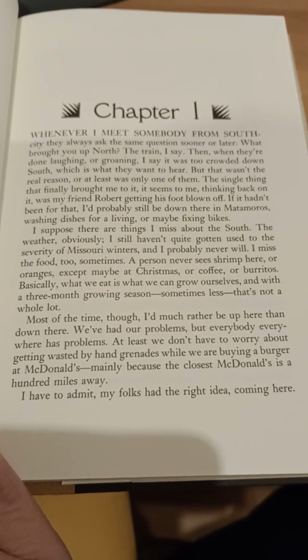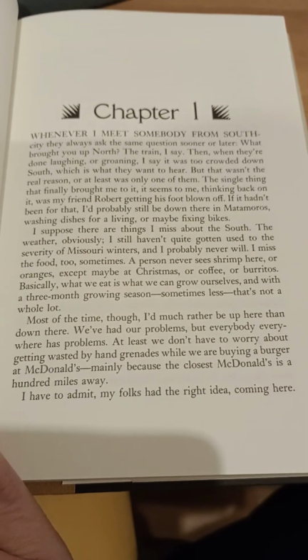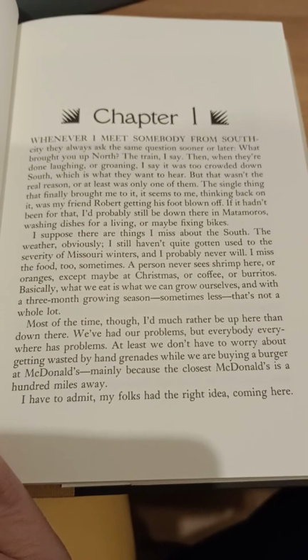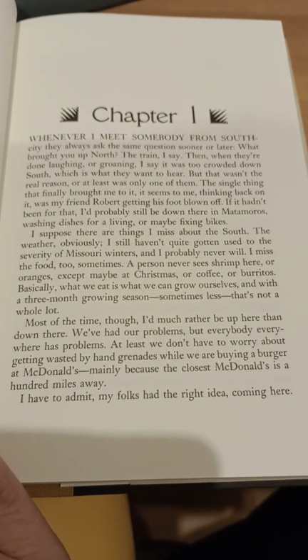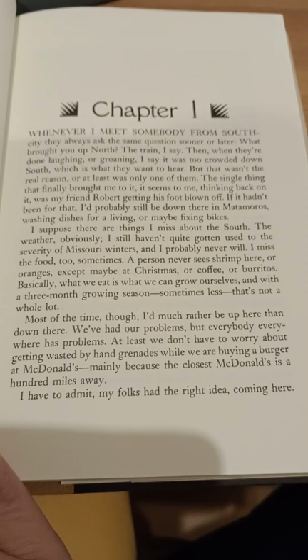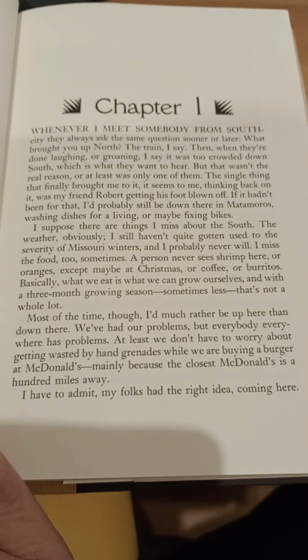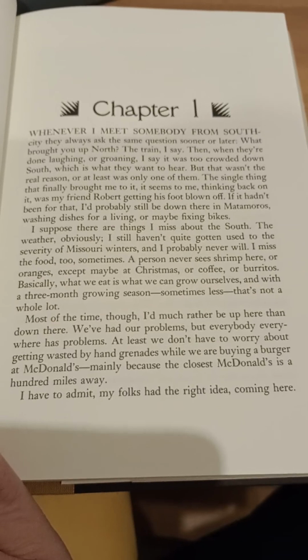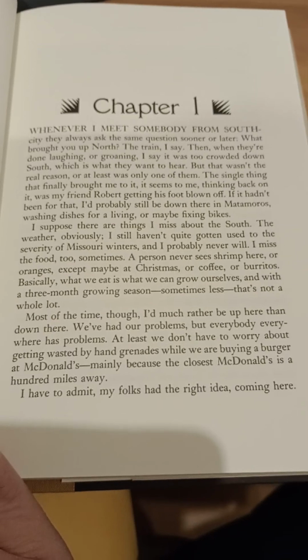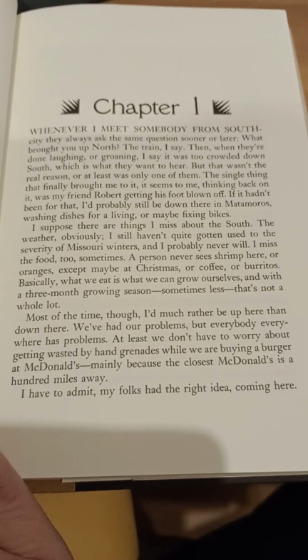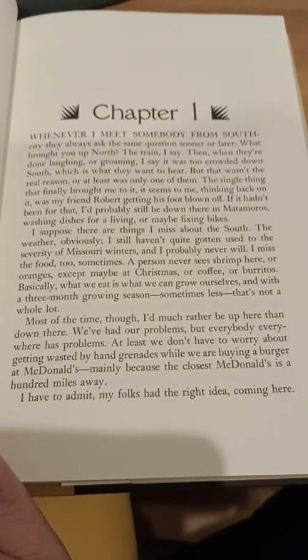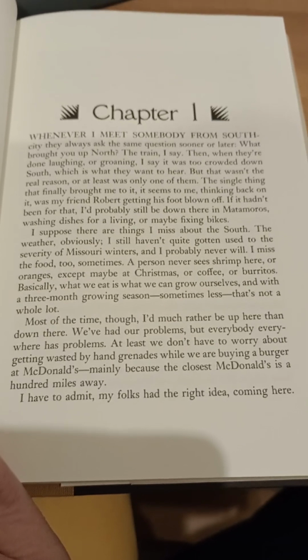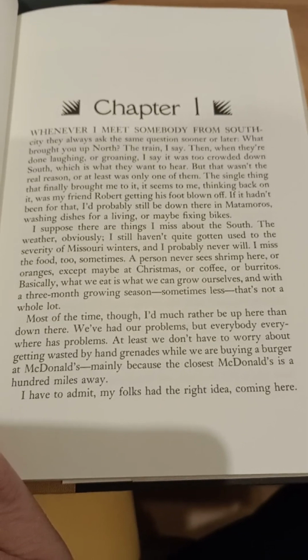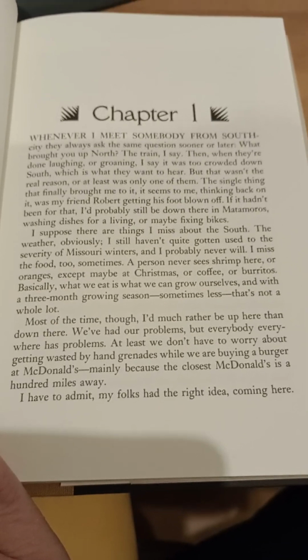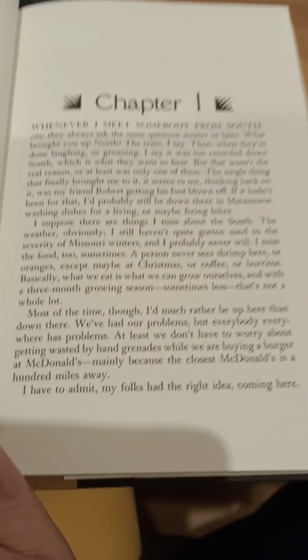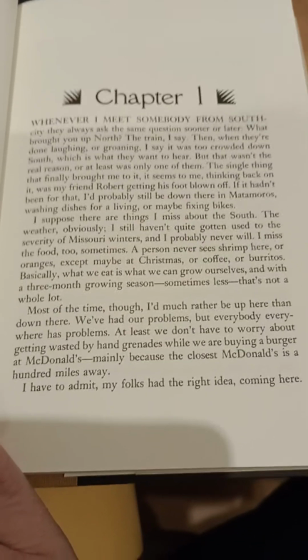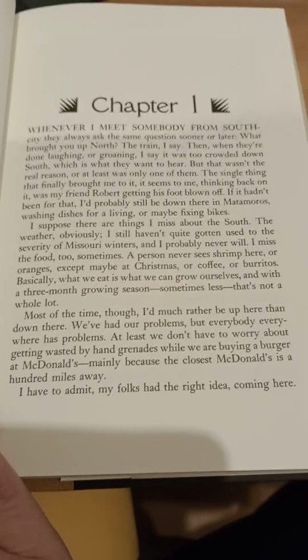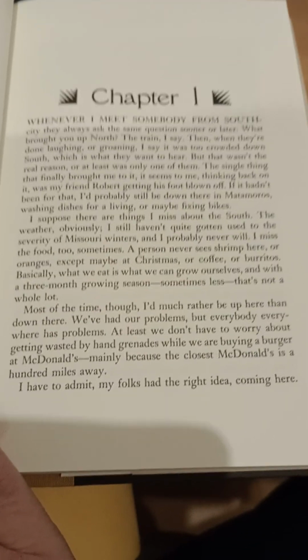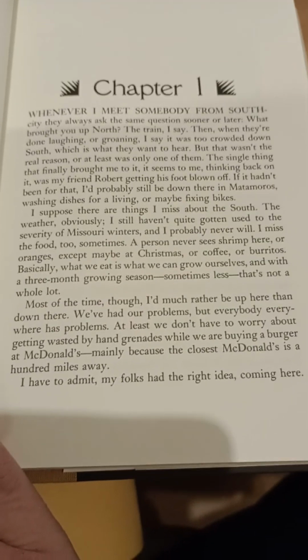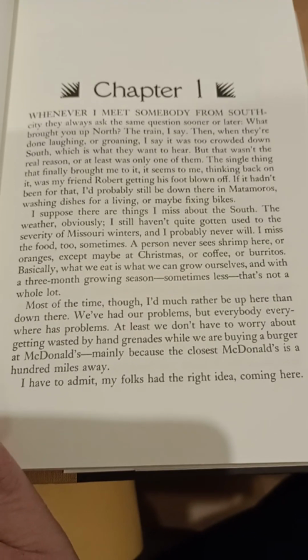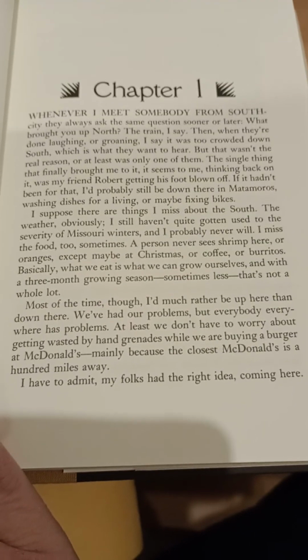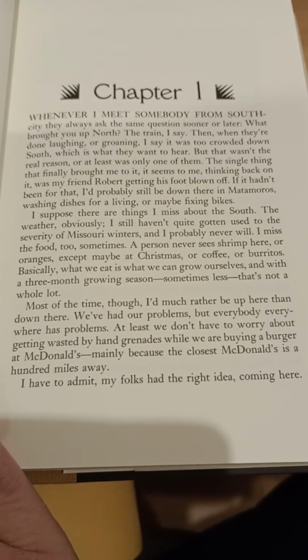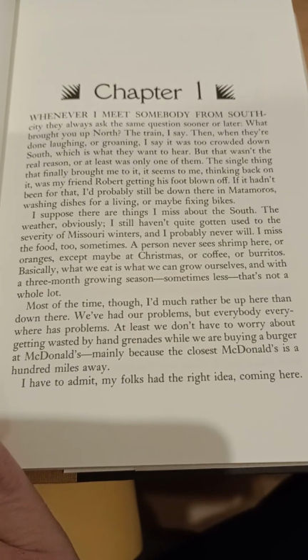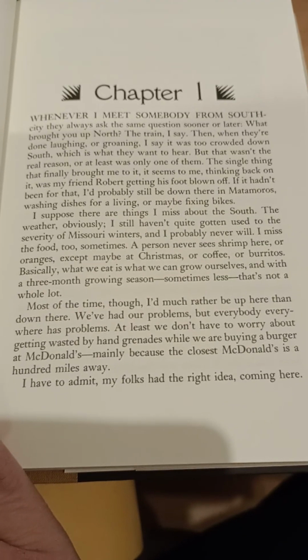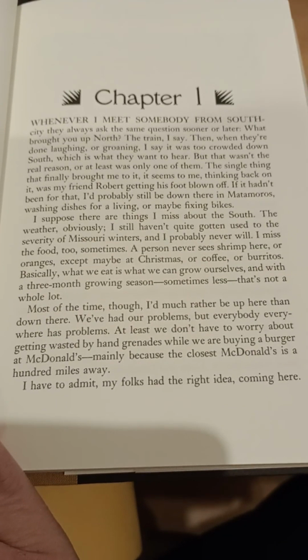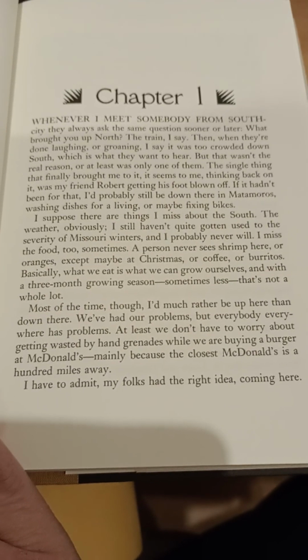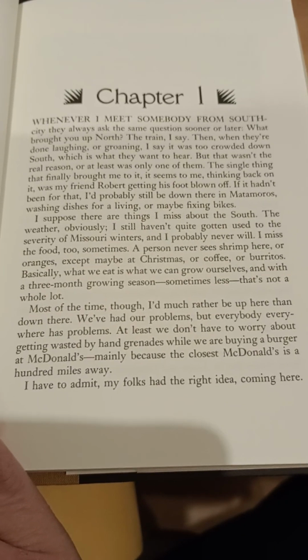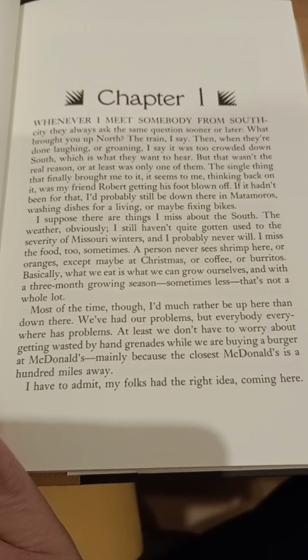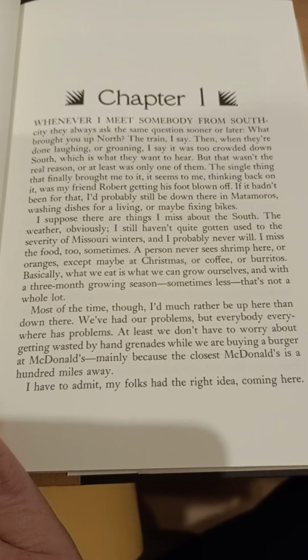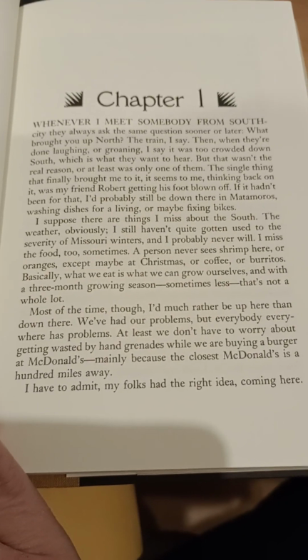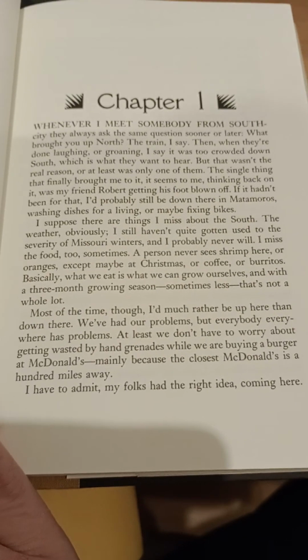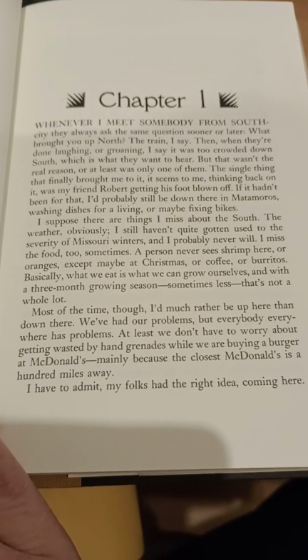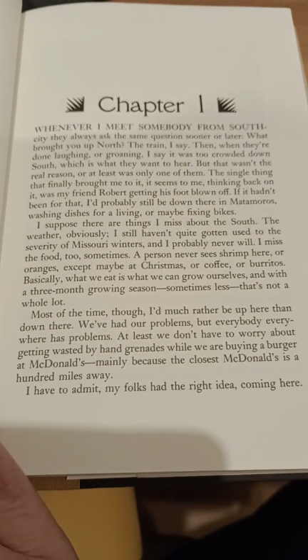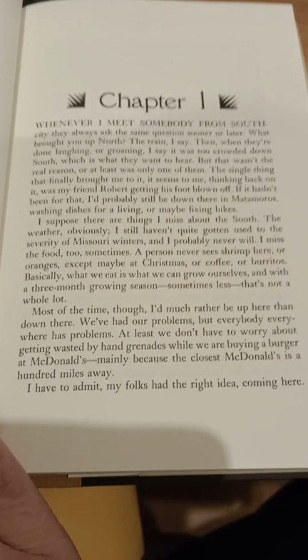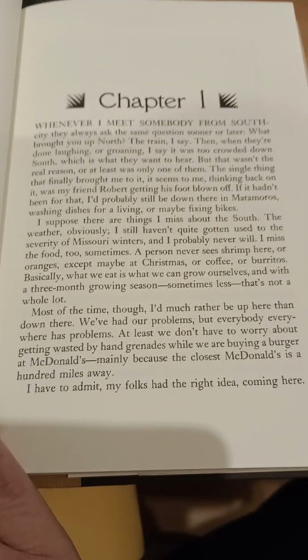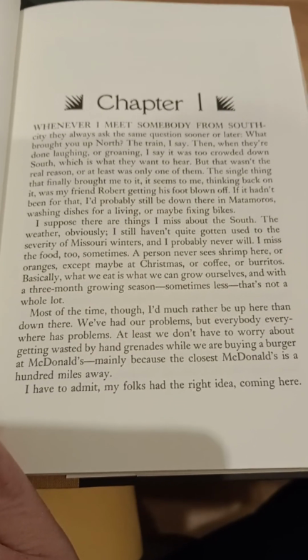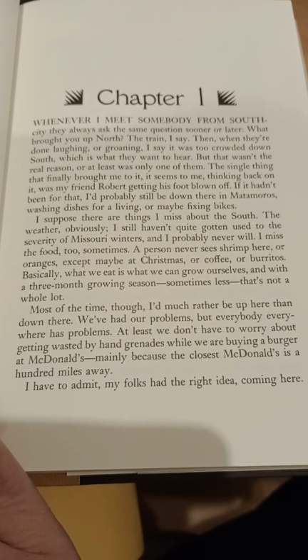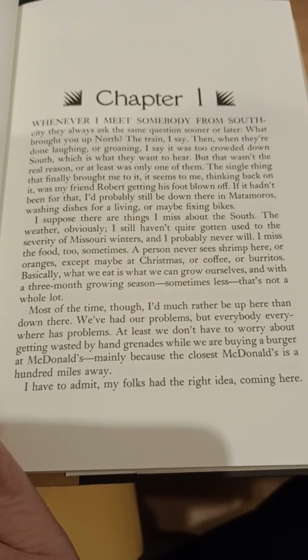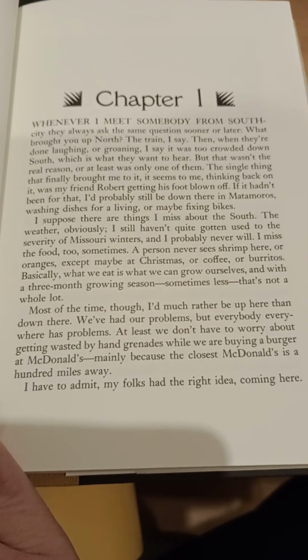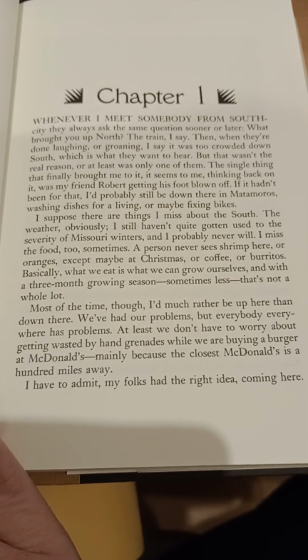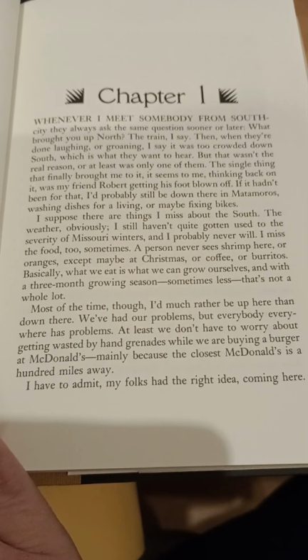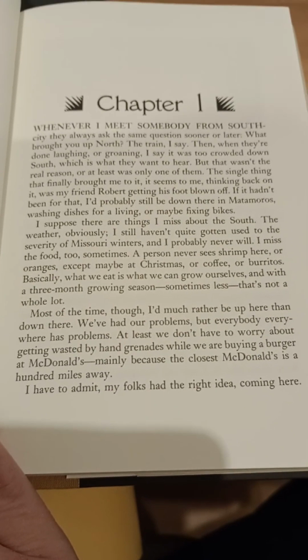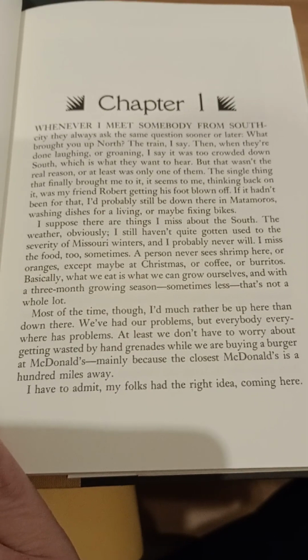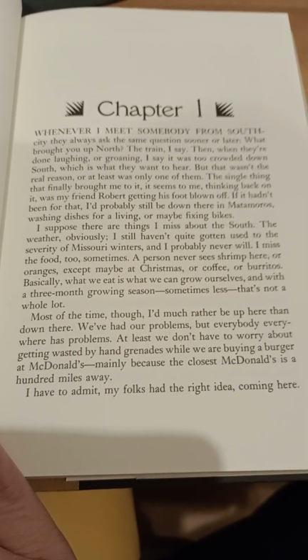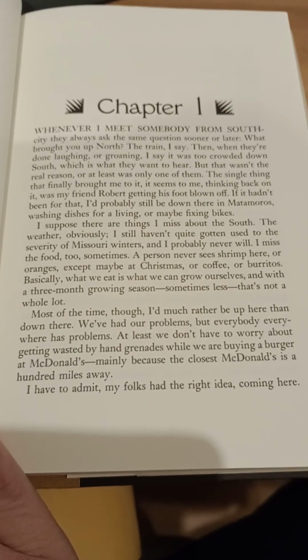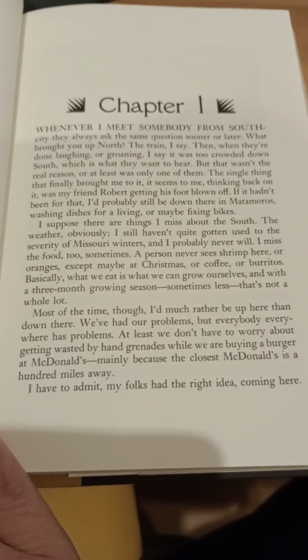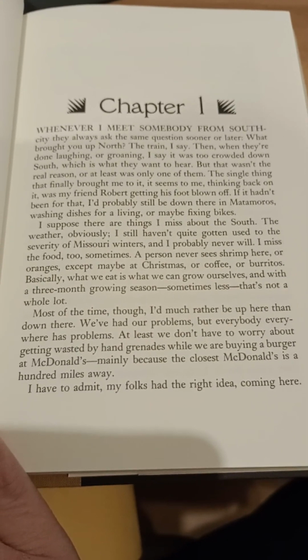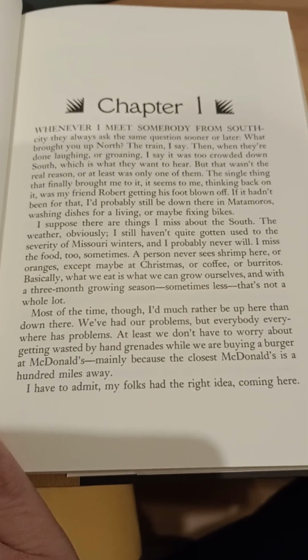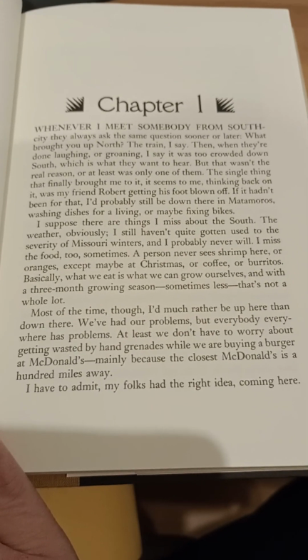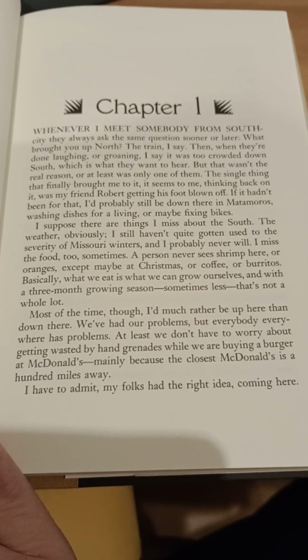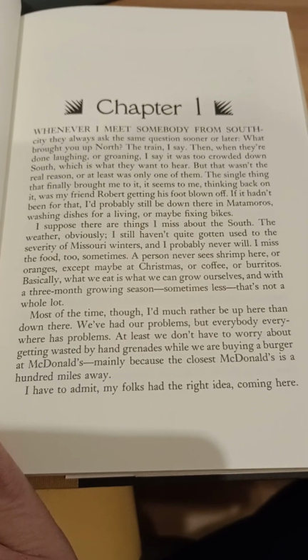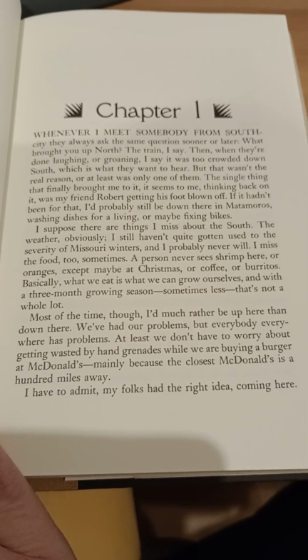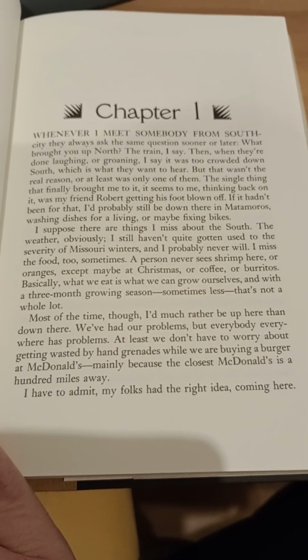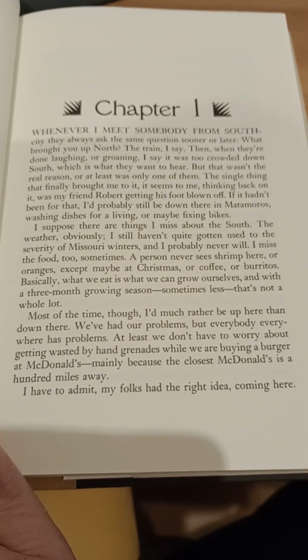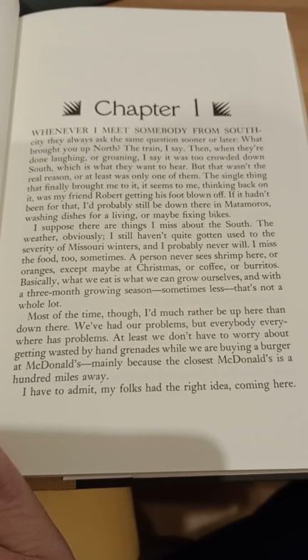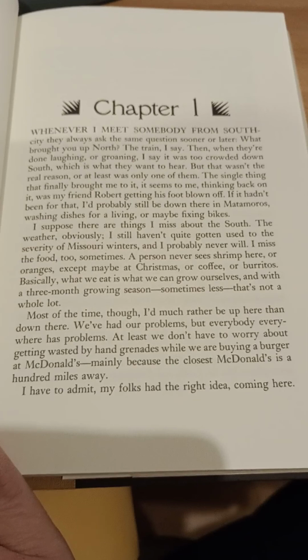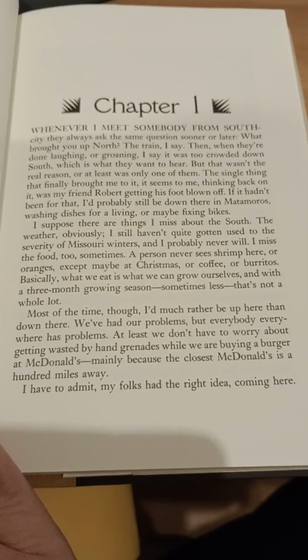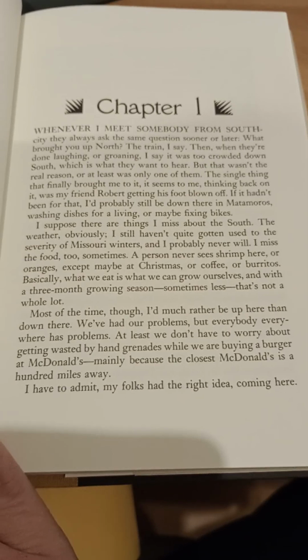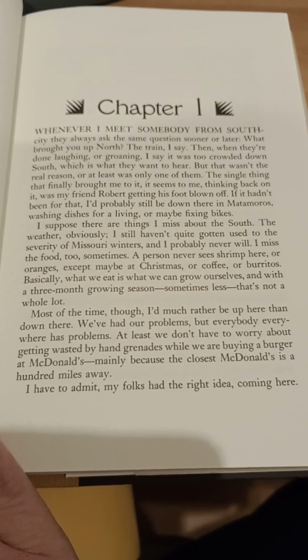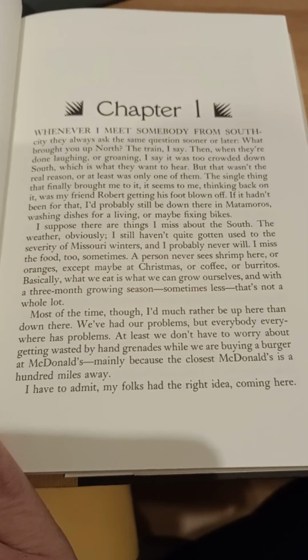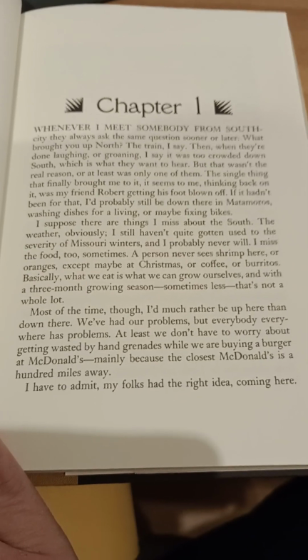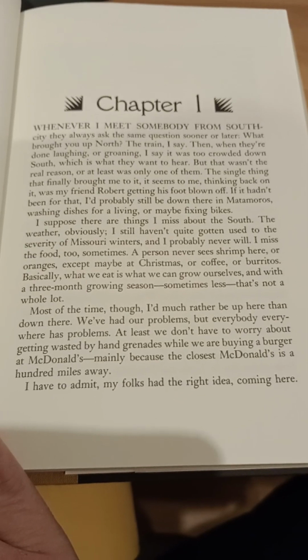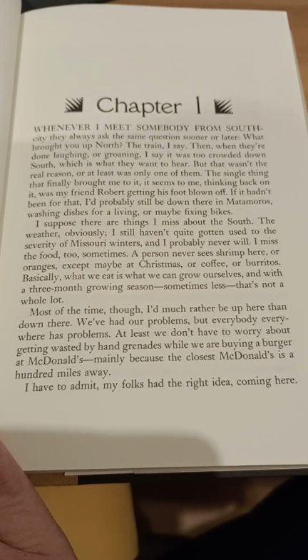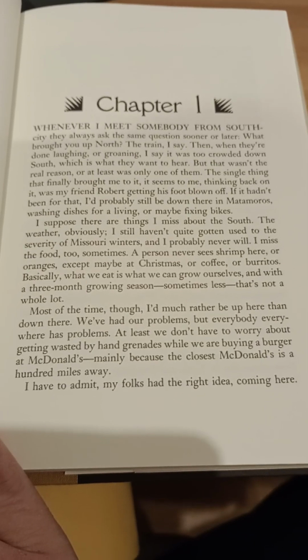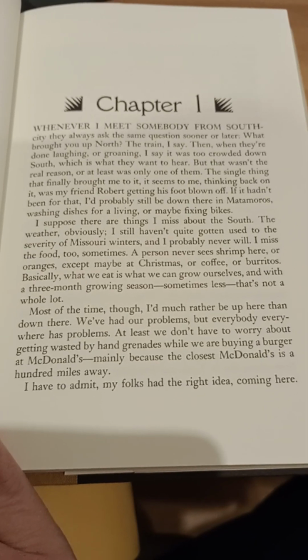And as I always say, happy reading, darlings. Enjoy. Bye-bye.